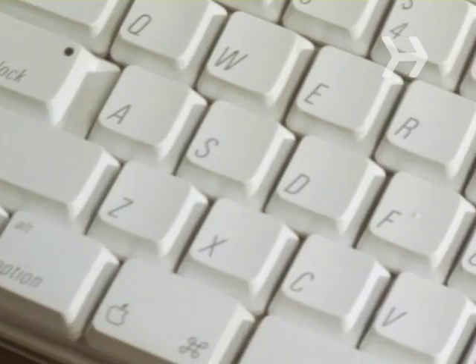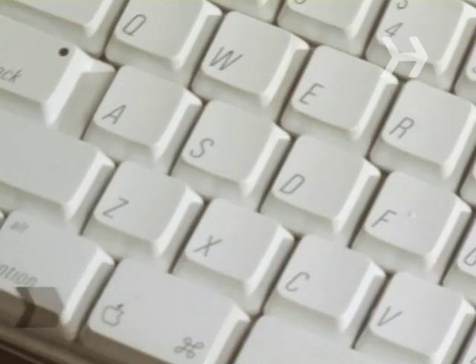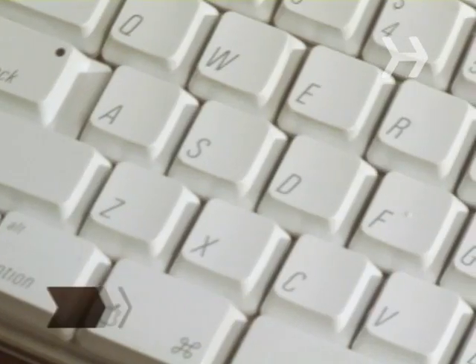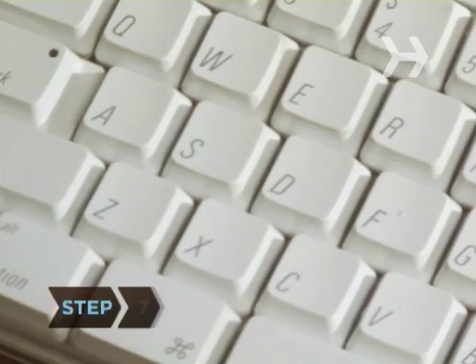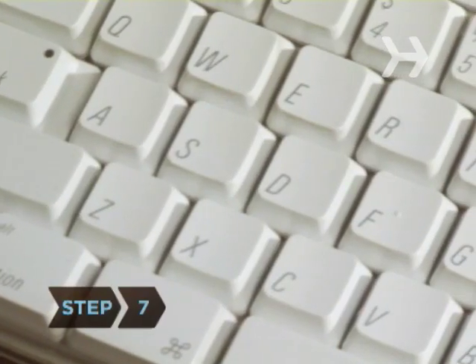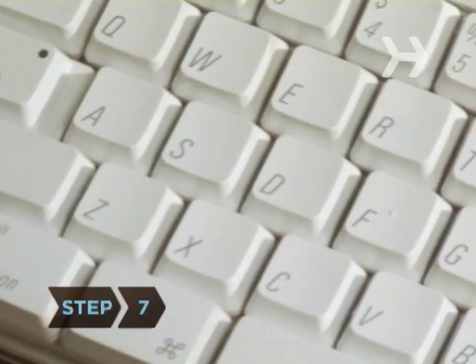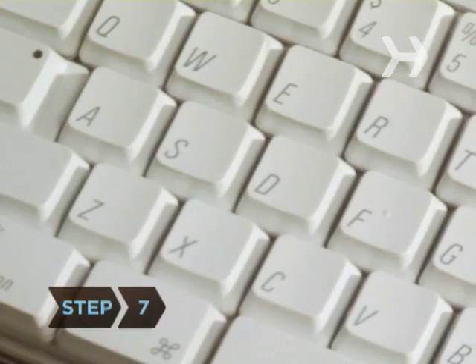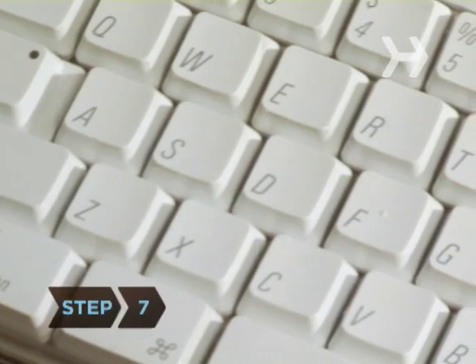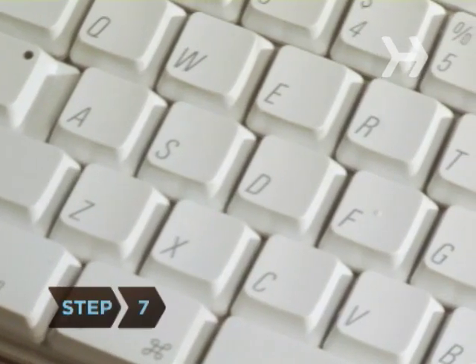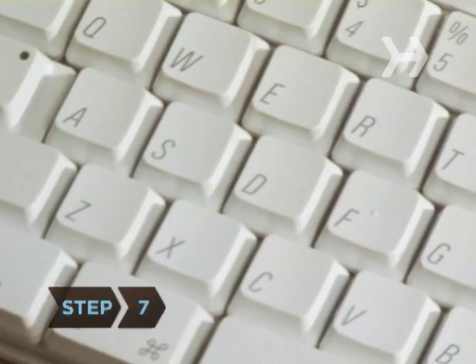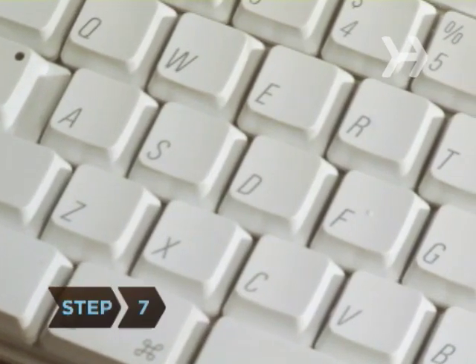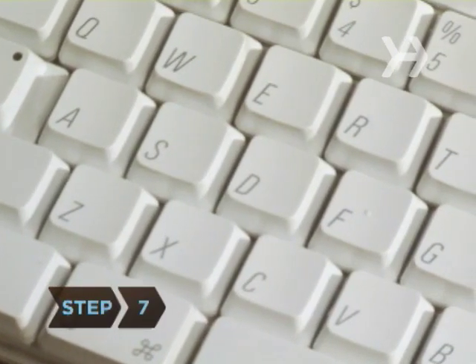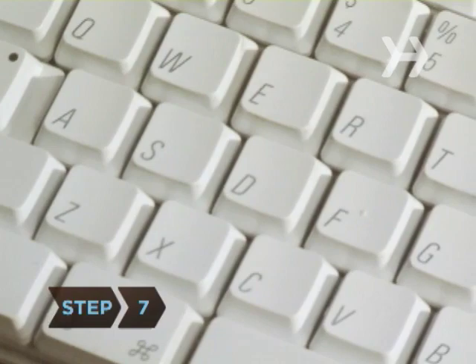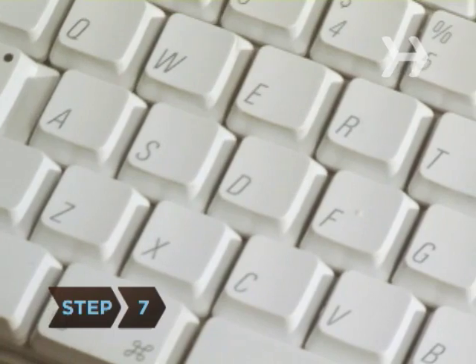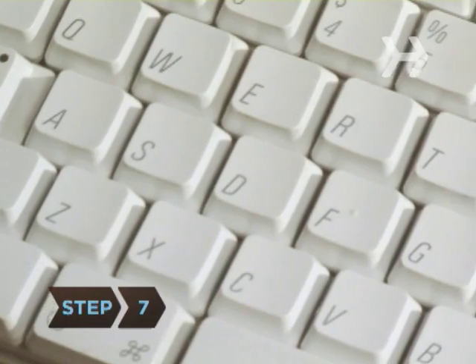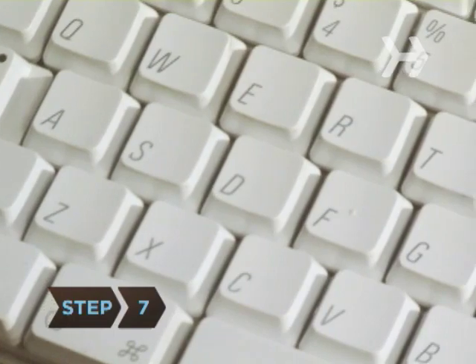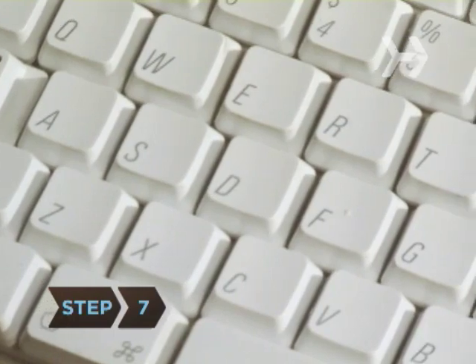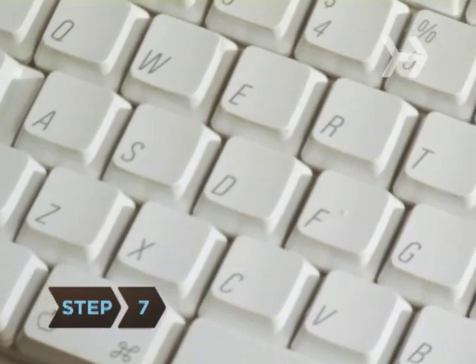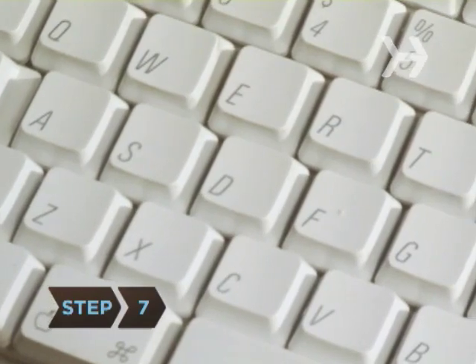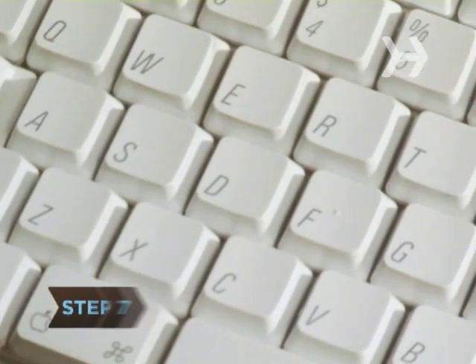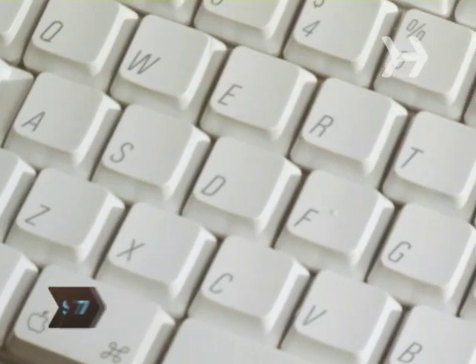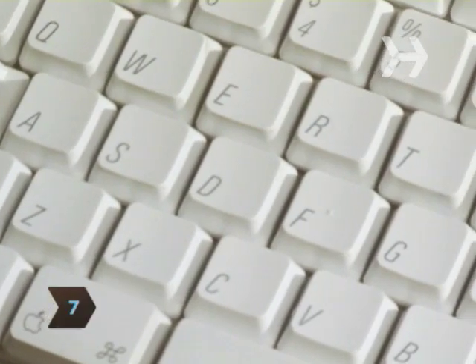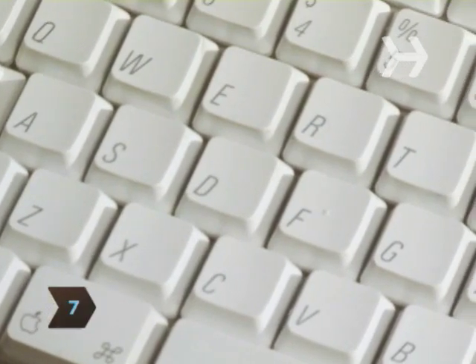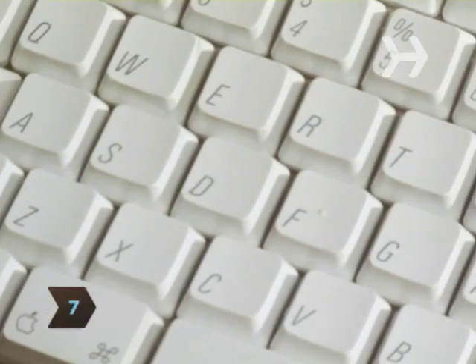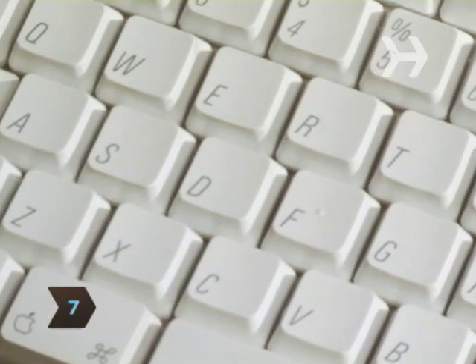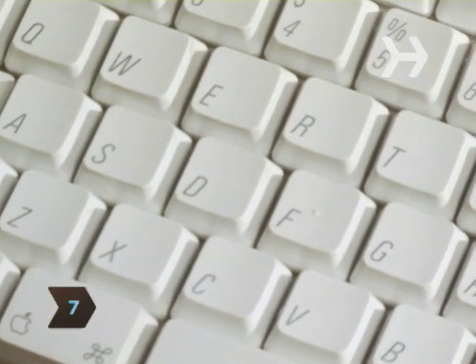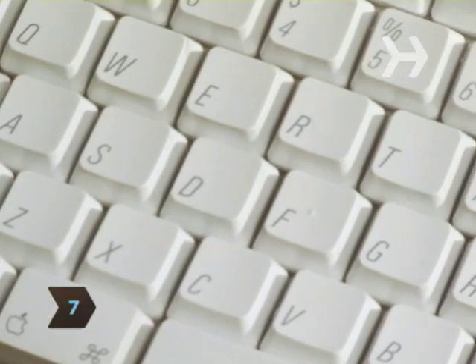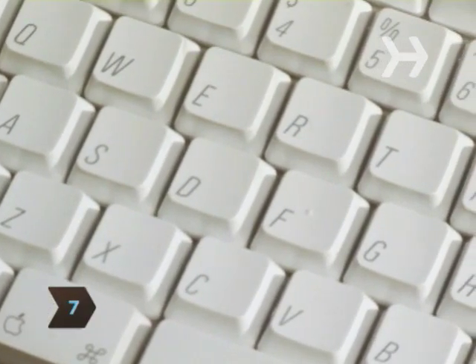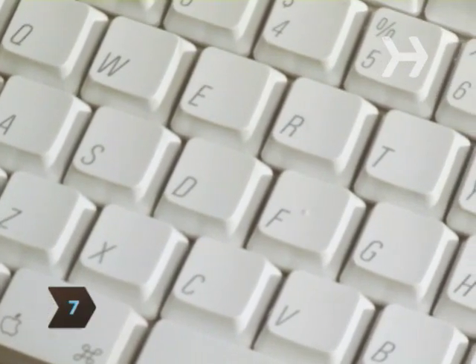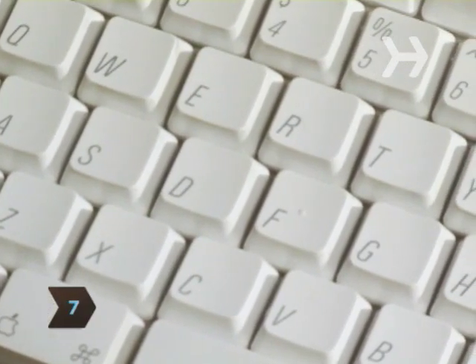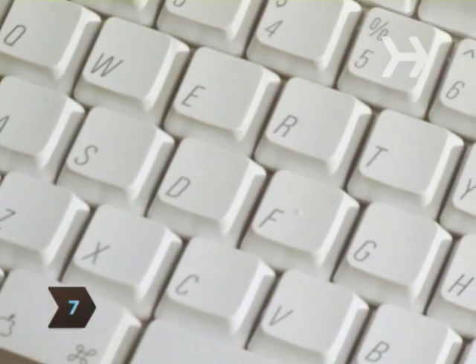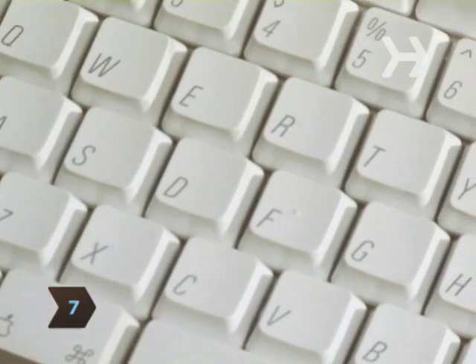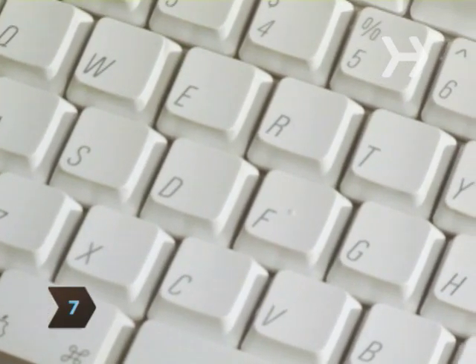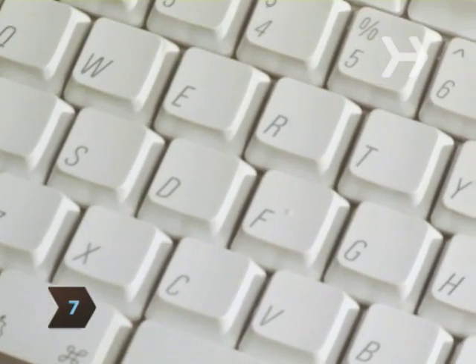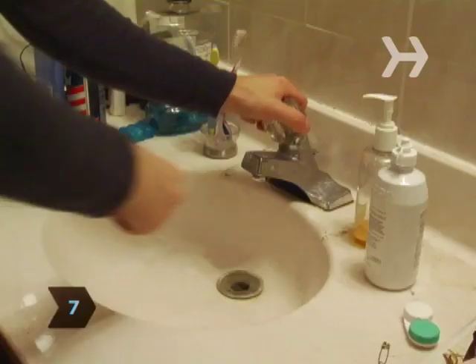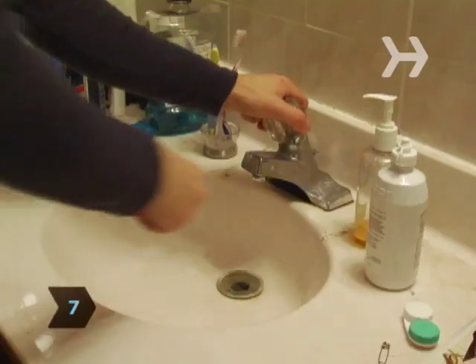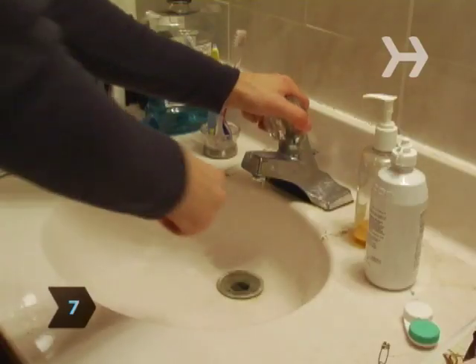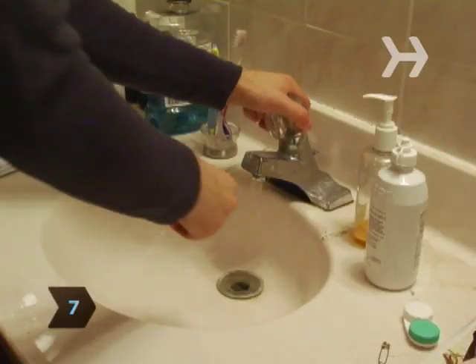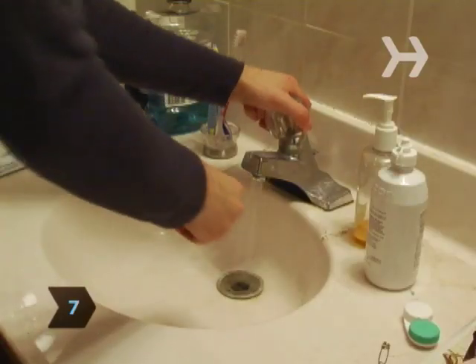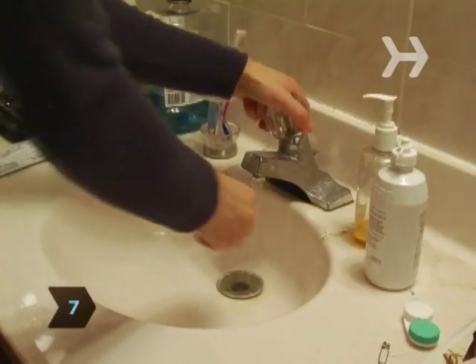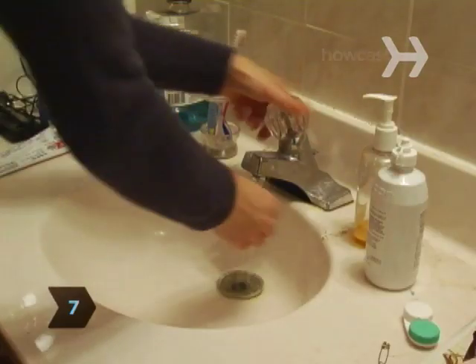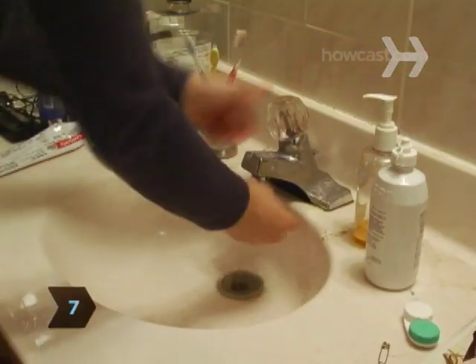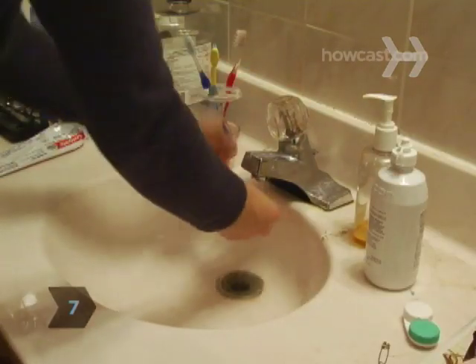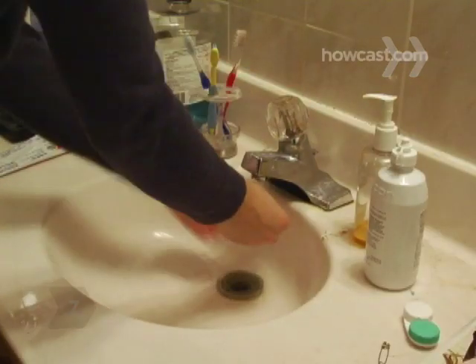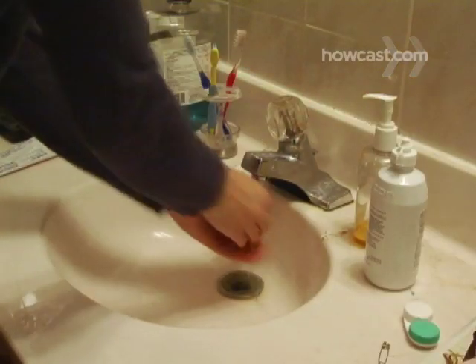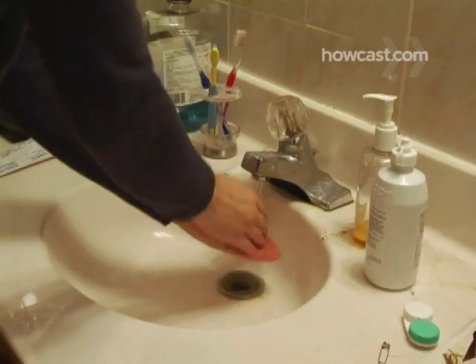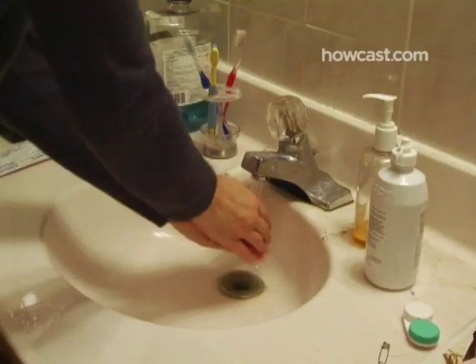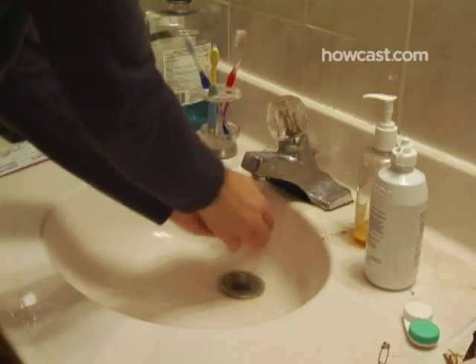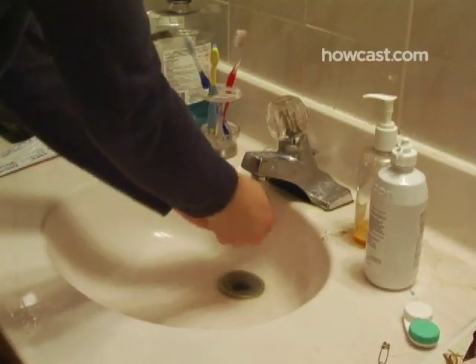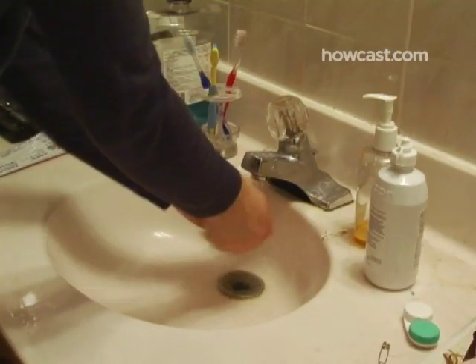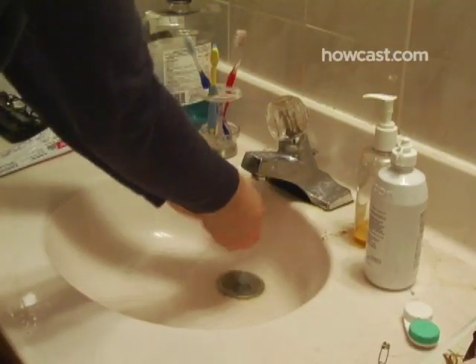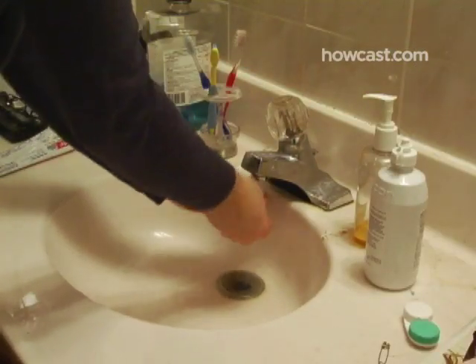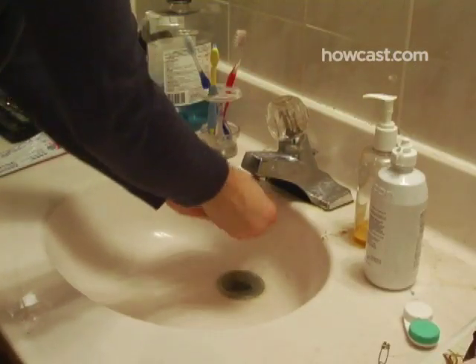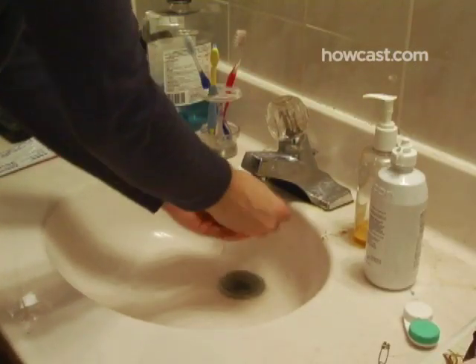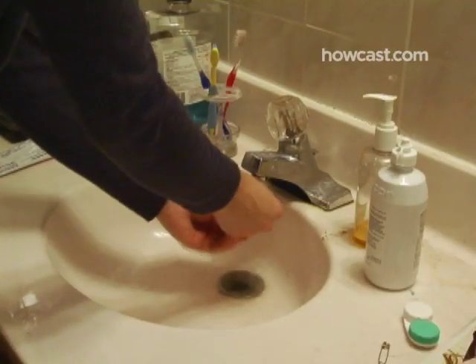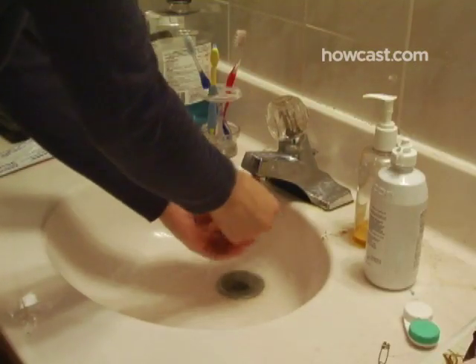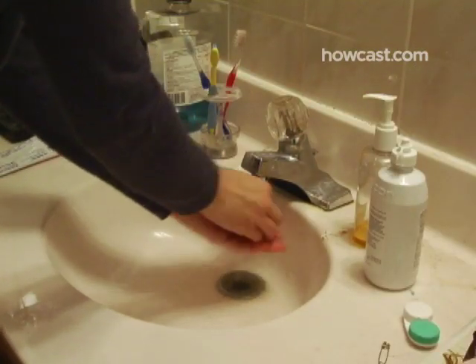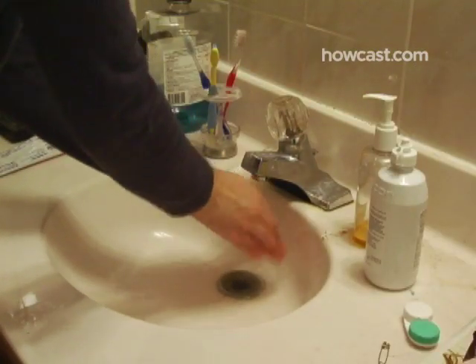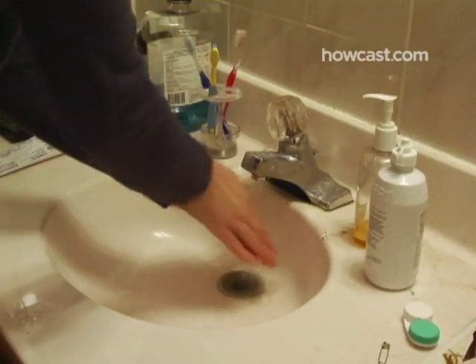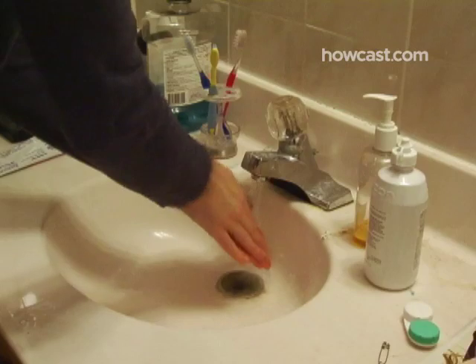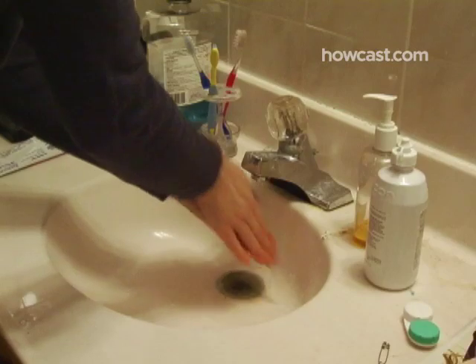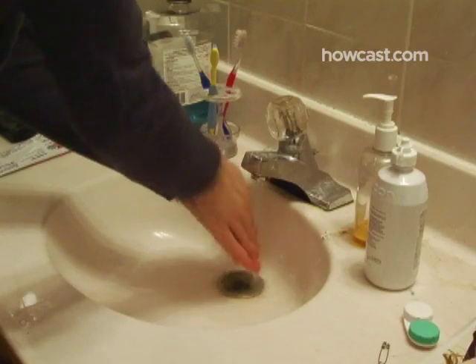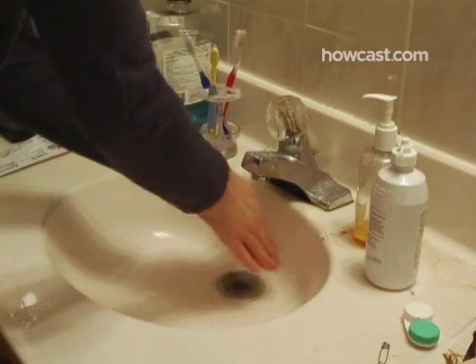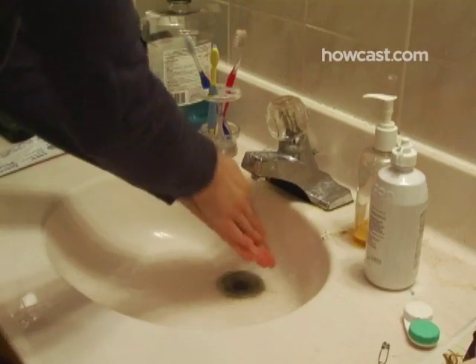Step 7. Your keyboard looks like new. To help keep it clean, wash your hands before each use and never eat or drink while typing.